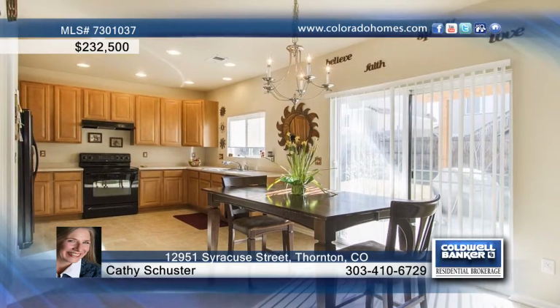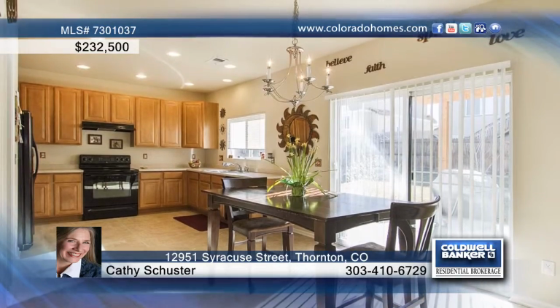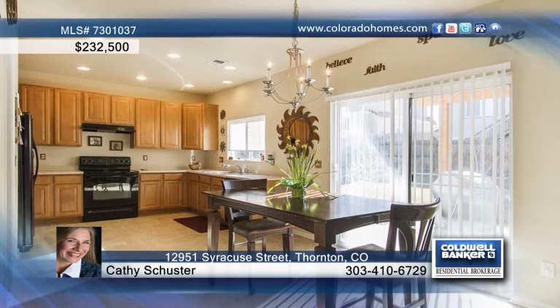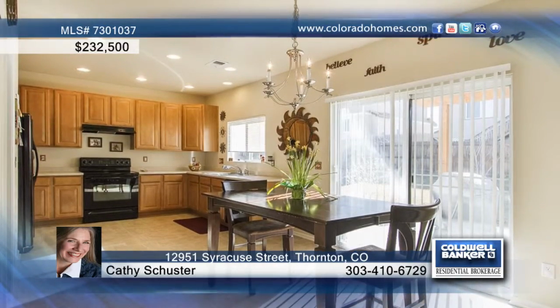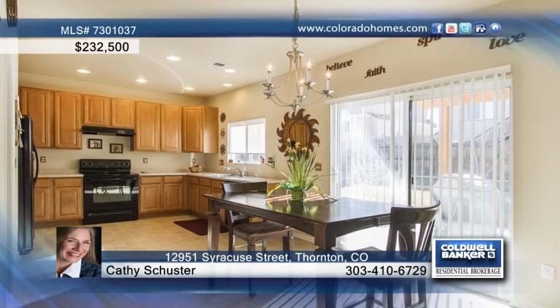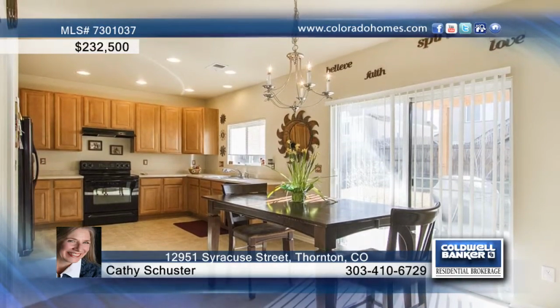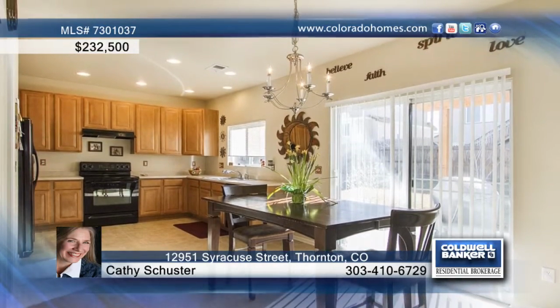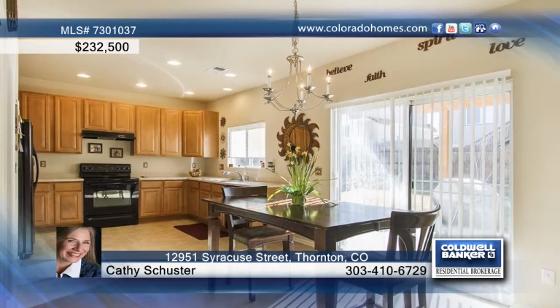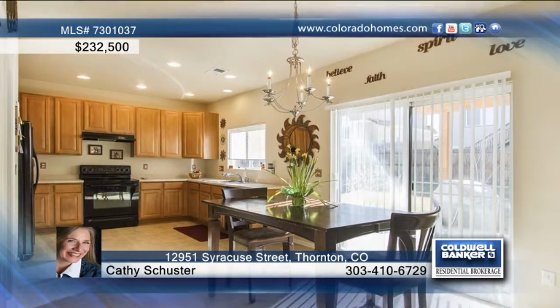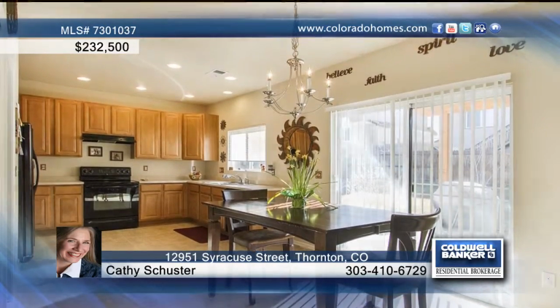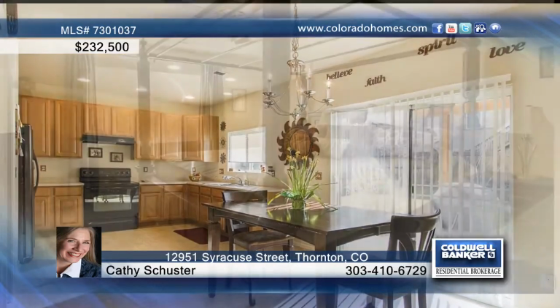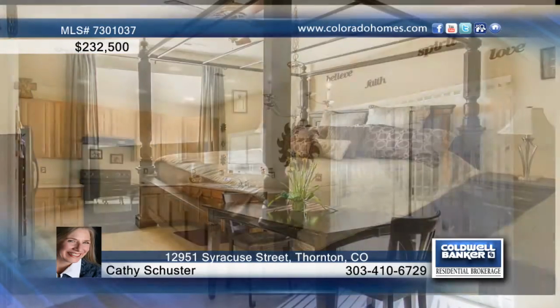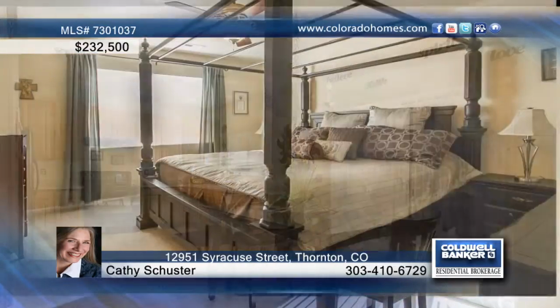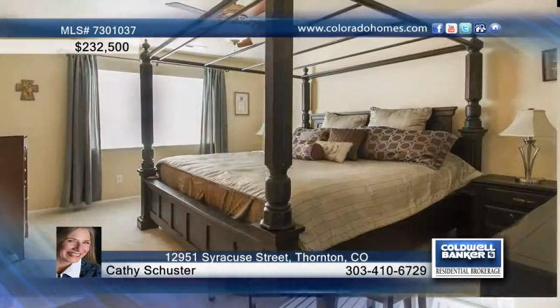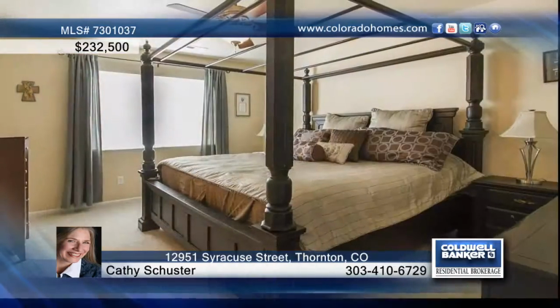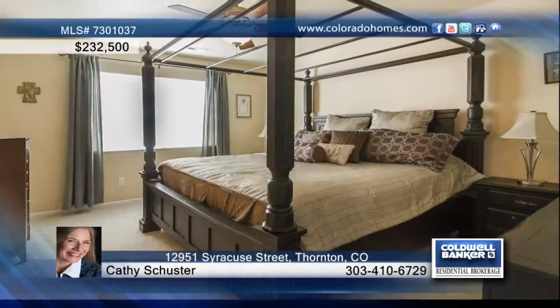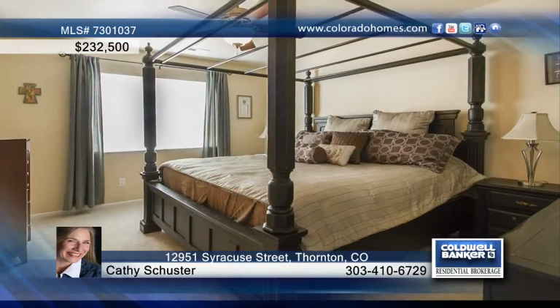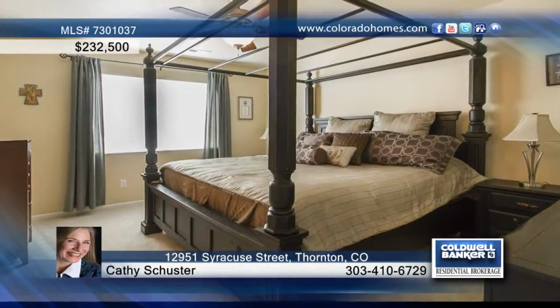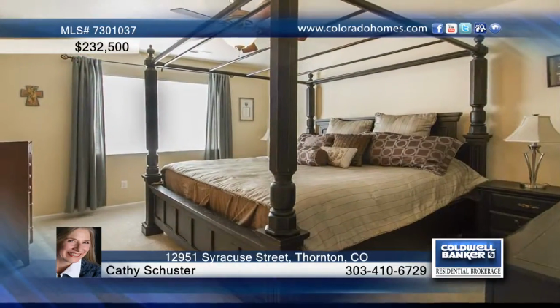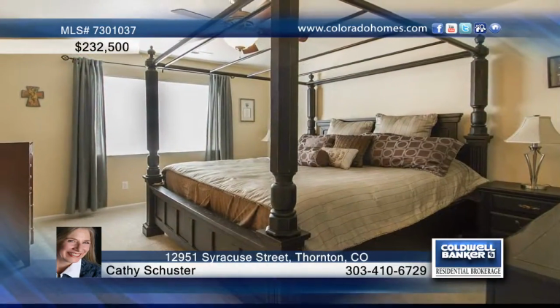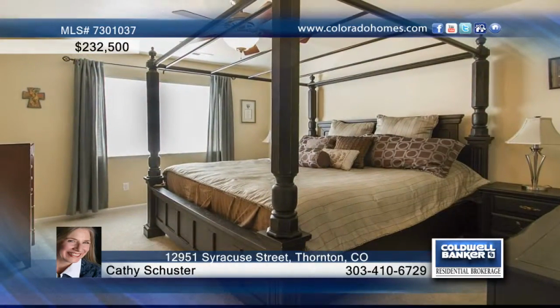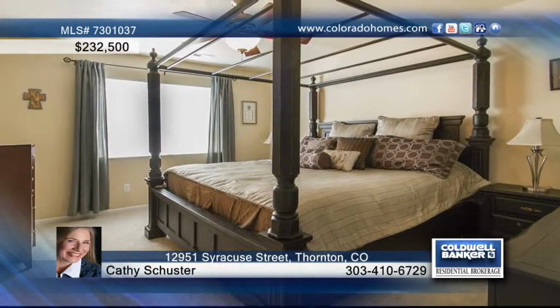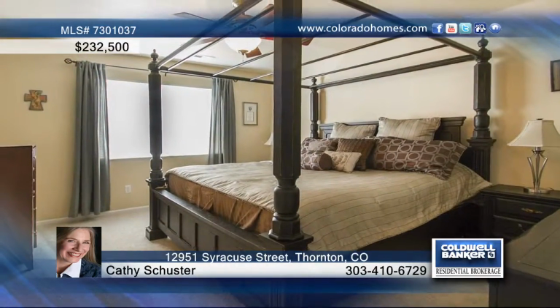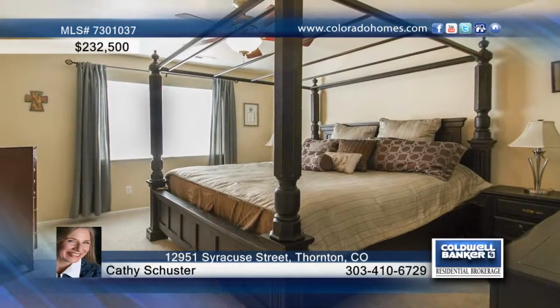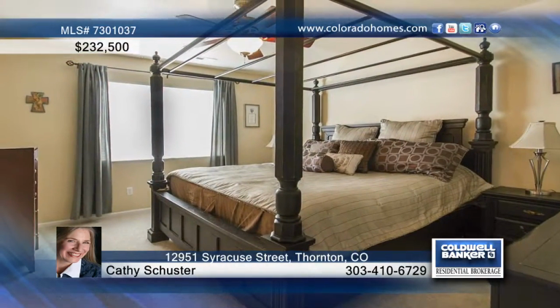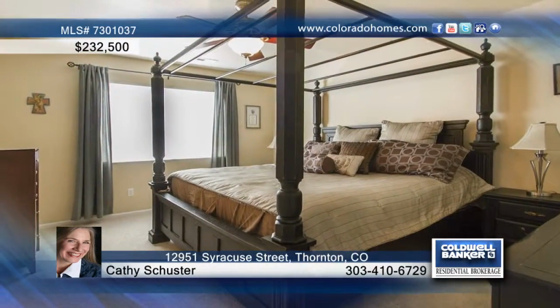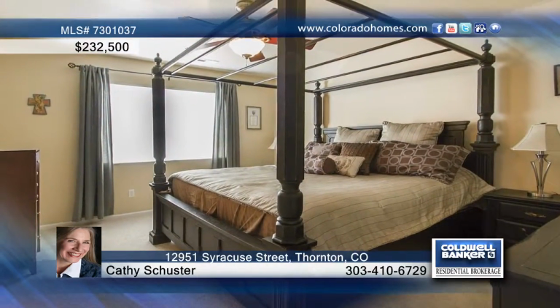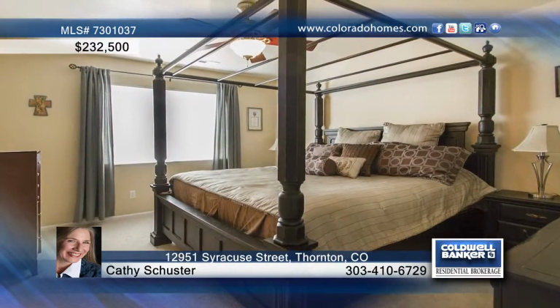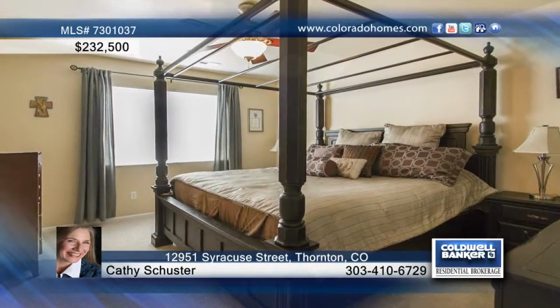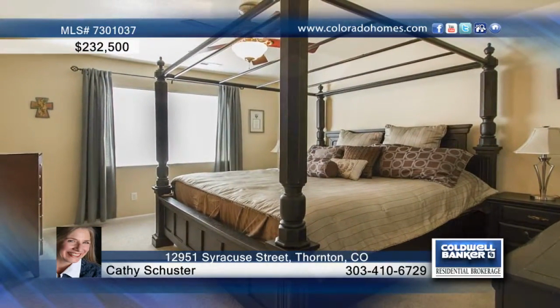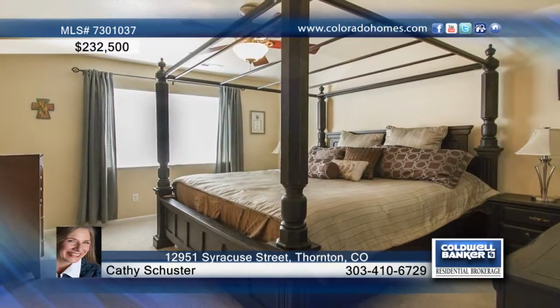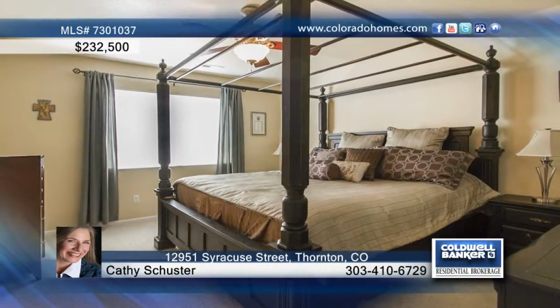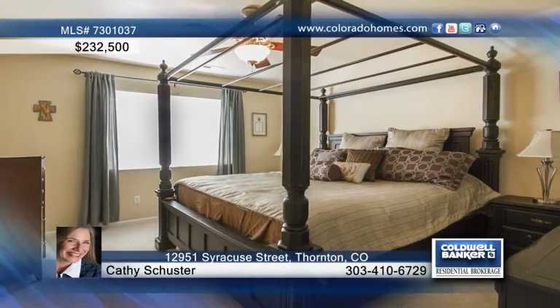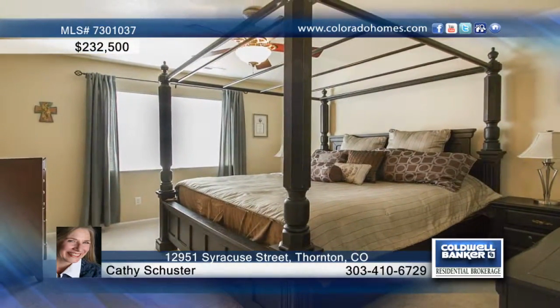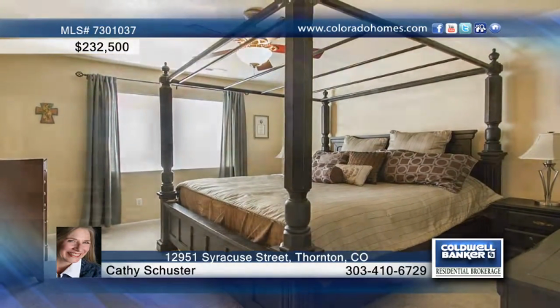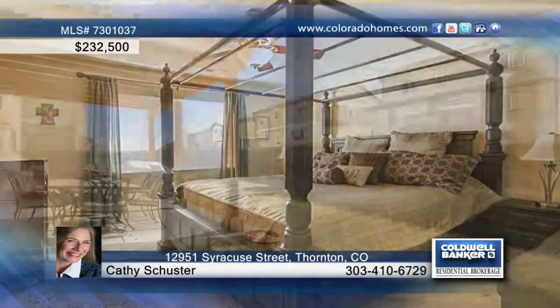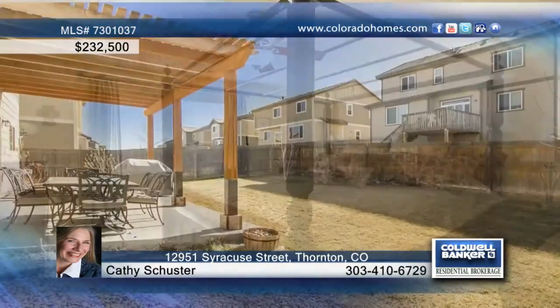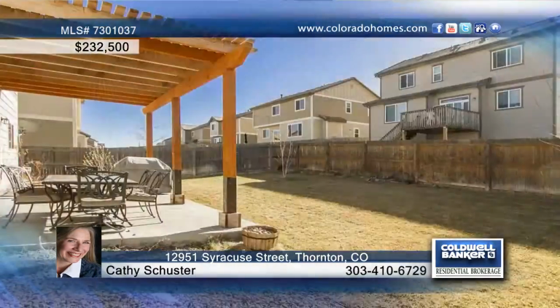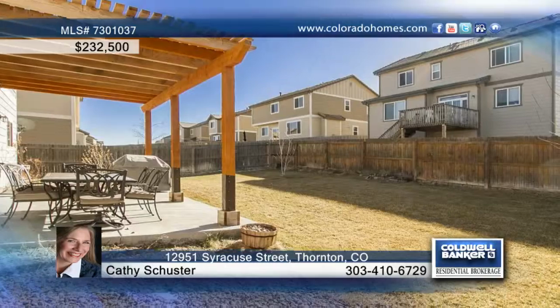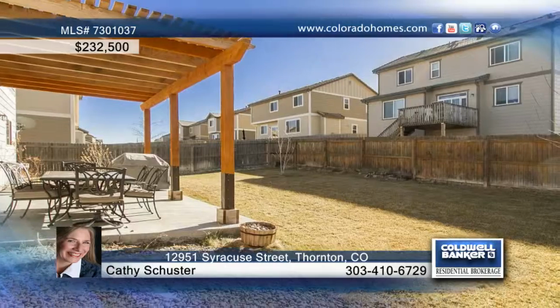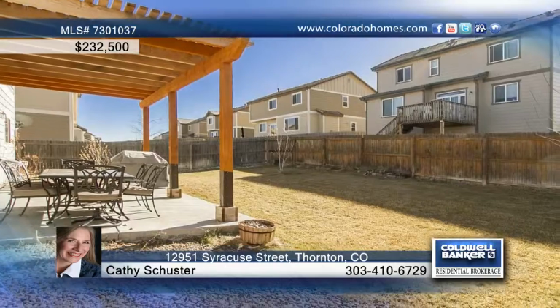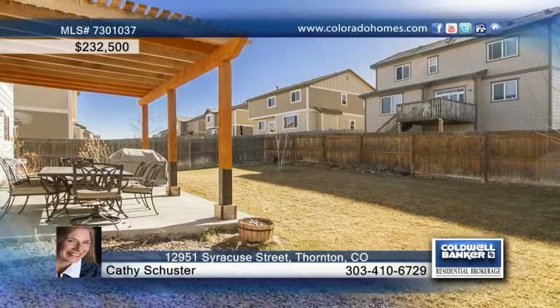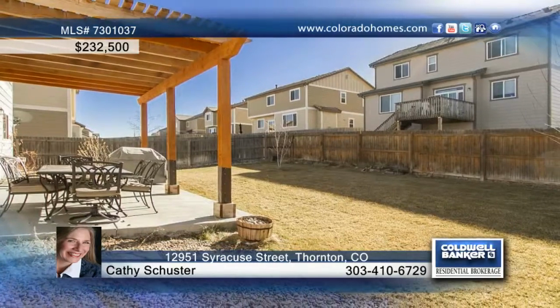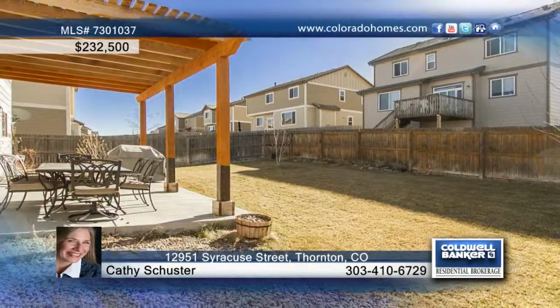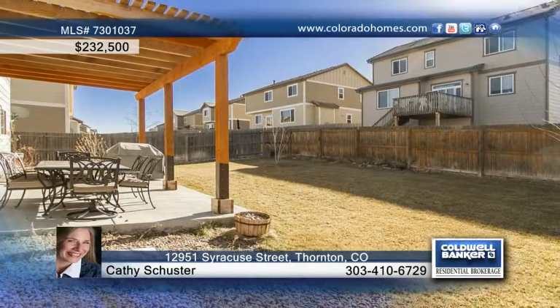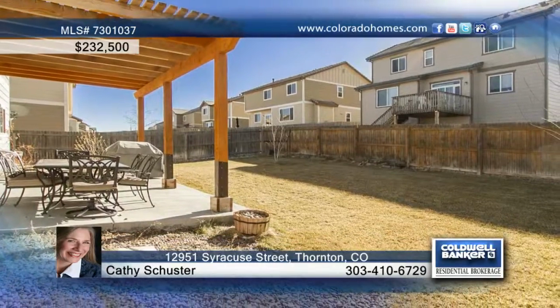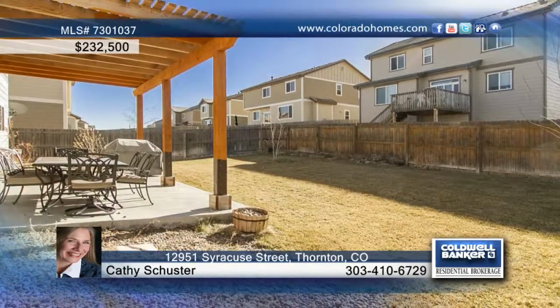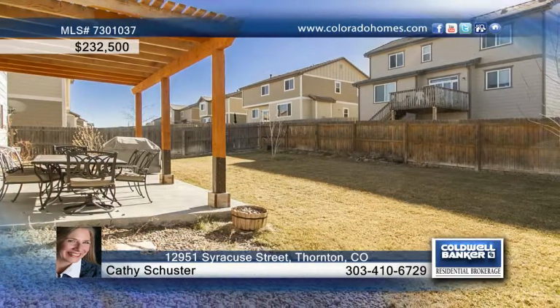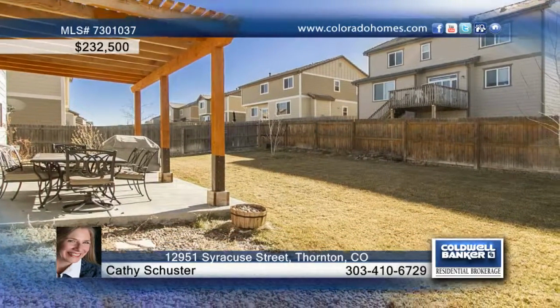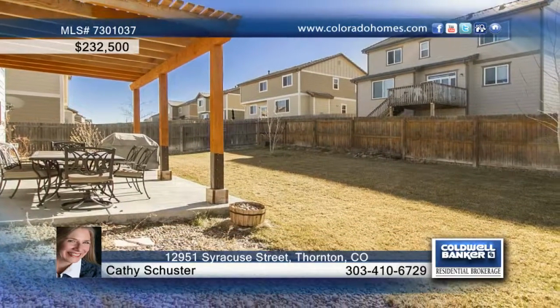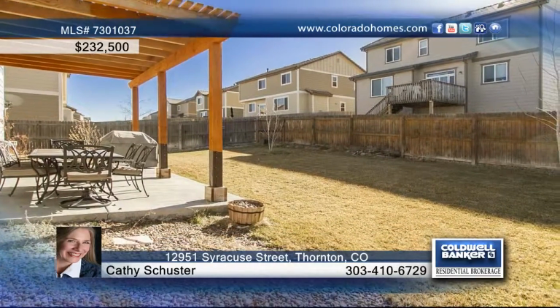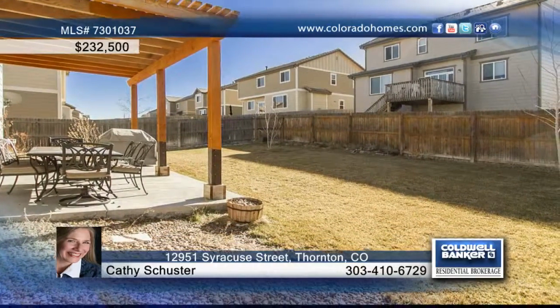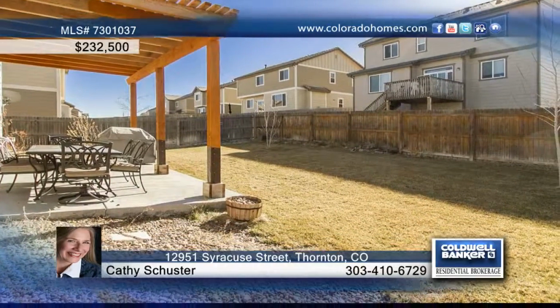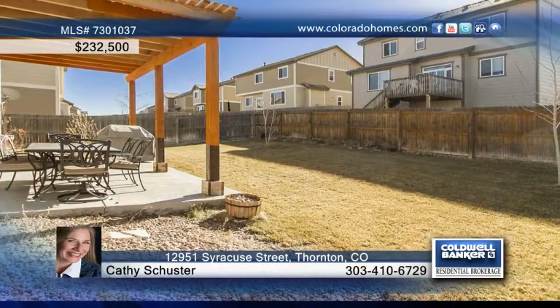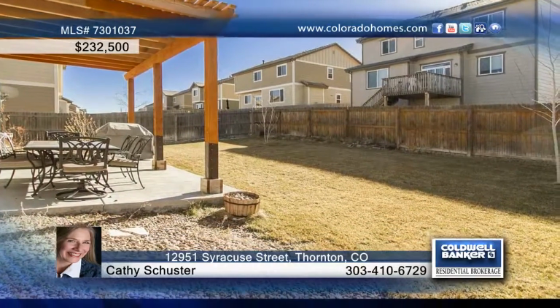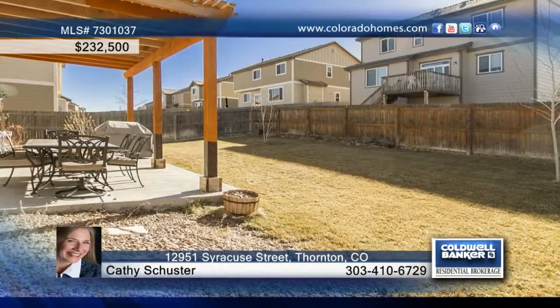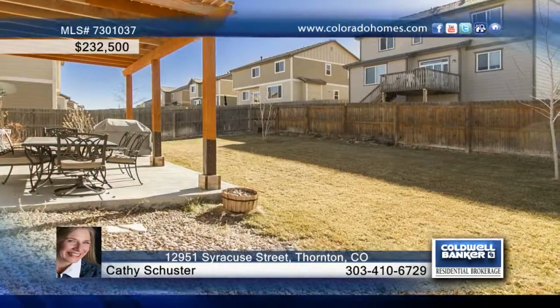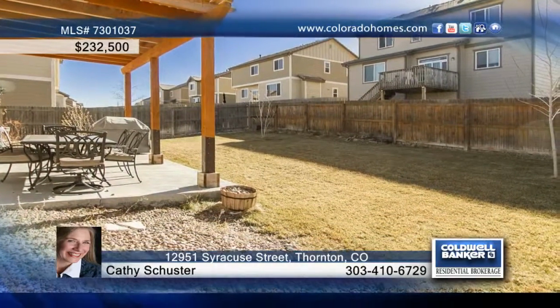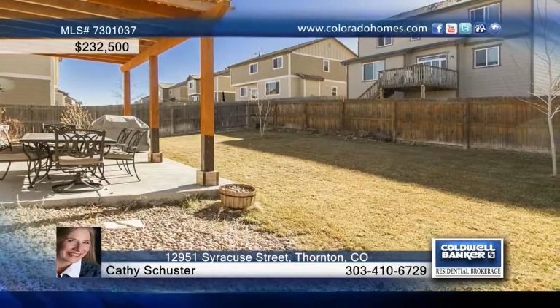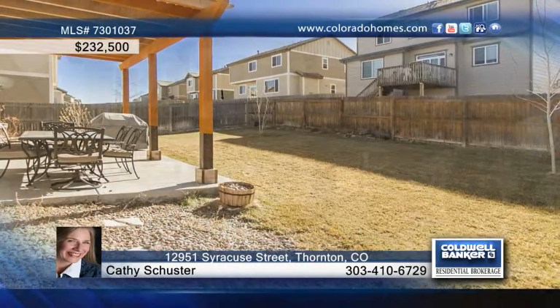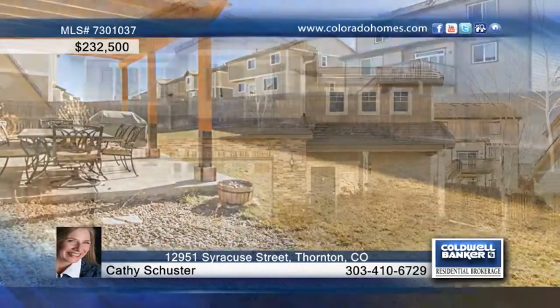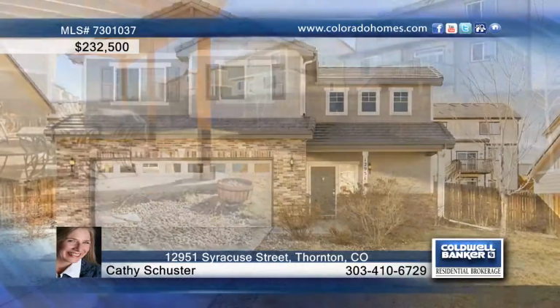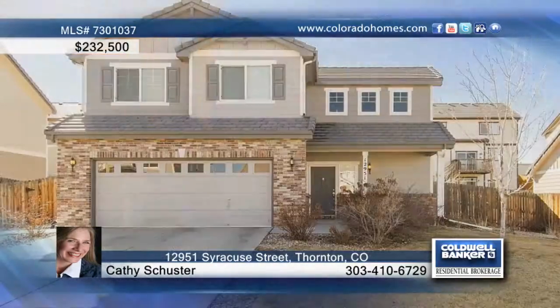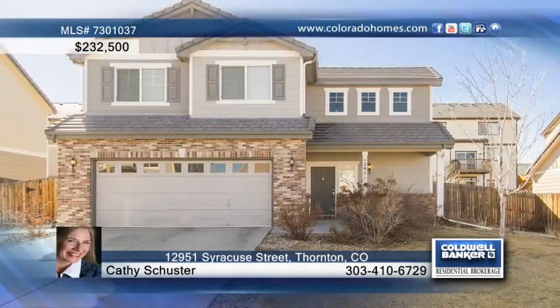Many improvements have been added also, including cherry wood flooring, new carpet, a pergola over the patio and more. Call Kathy Schuster to find out more.